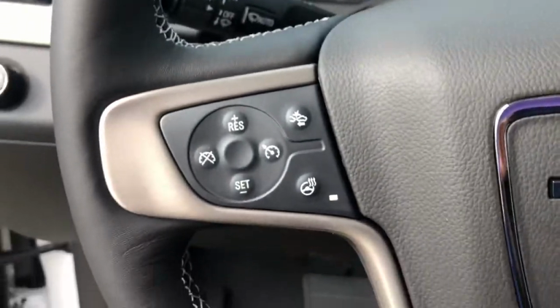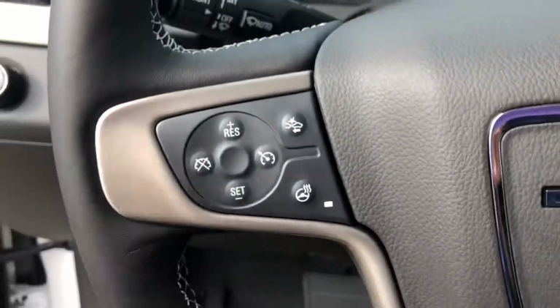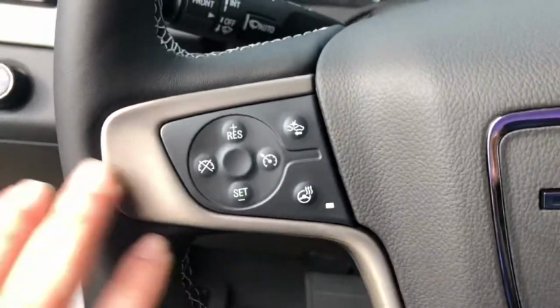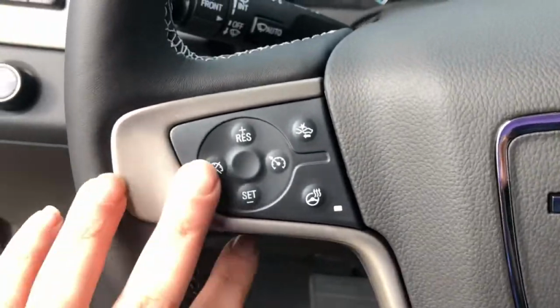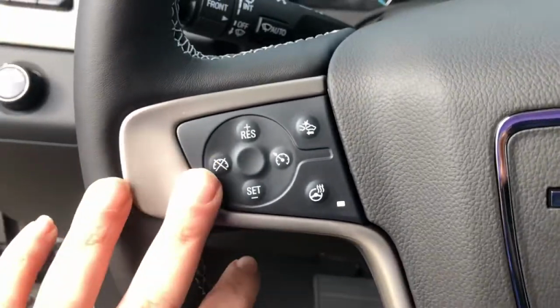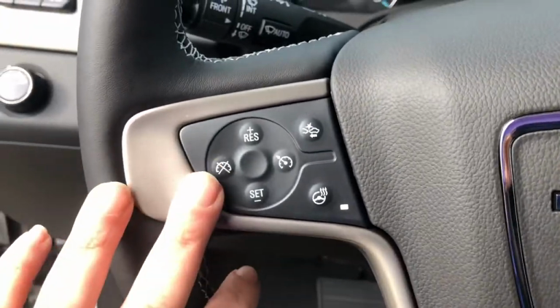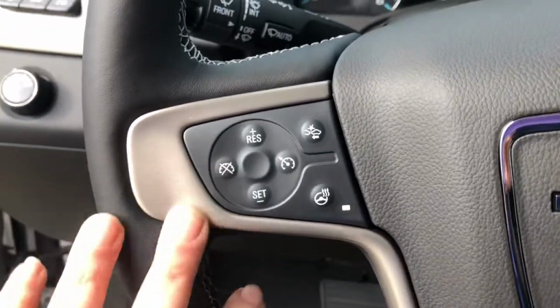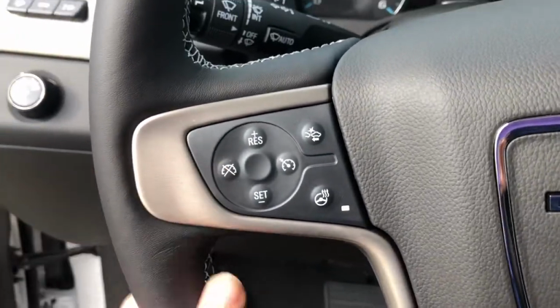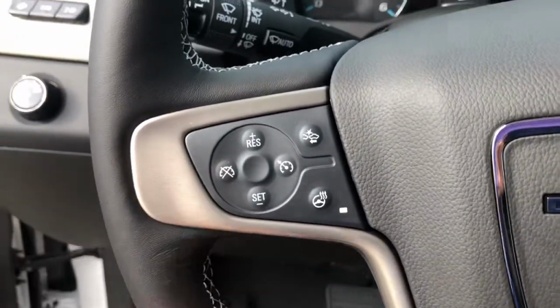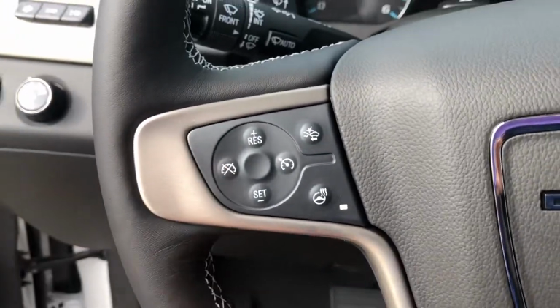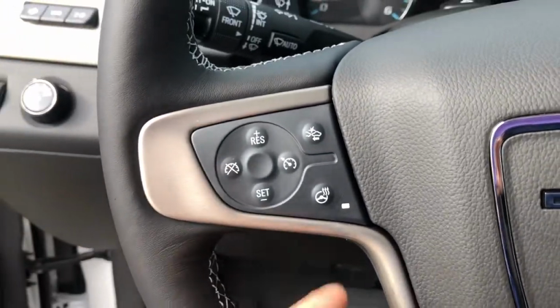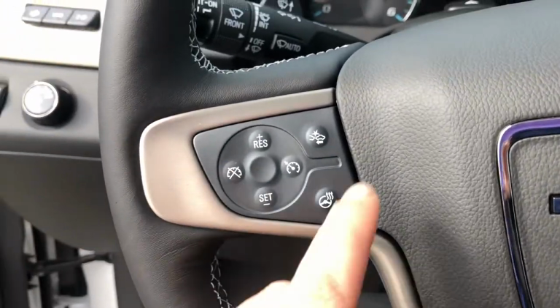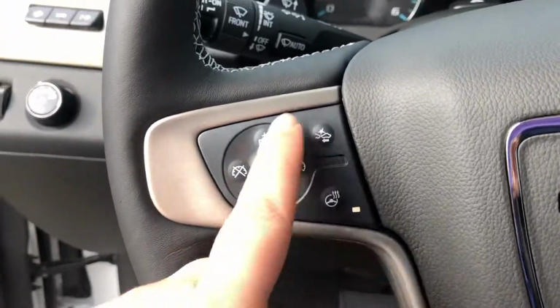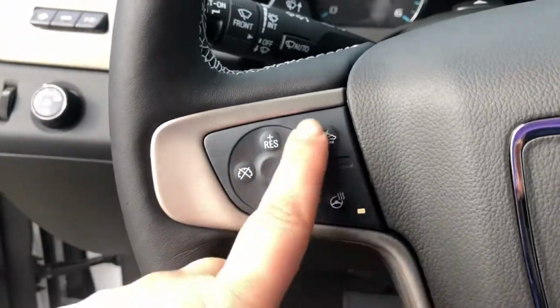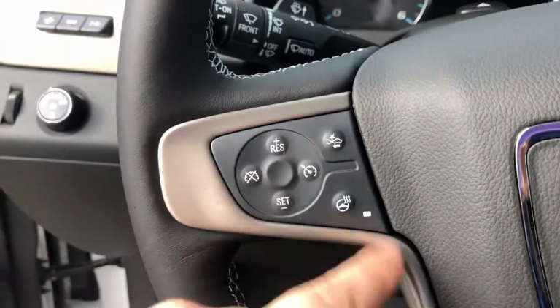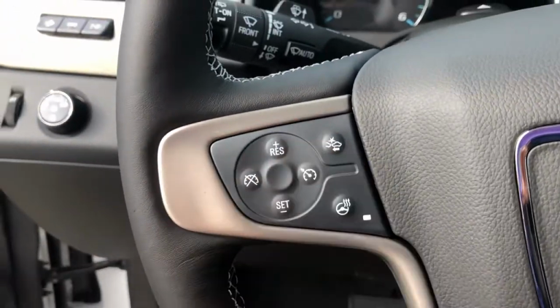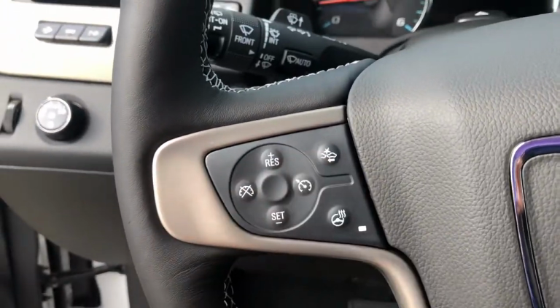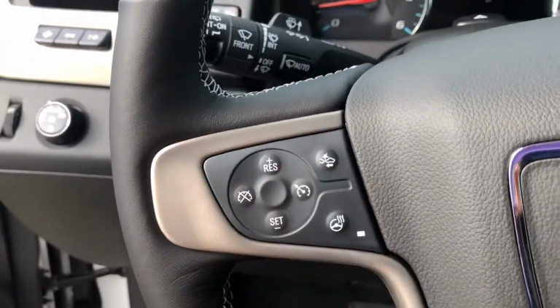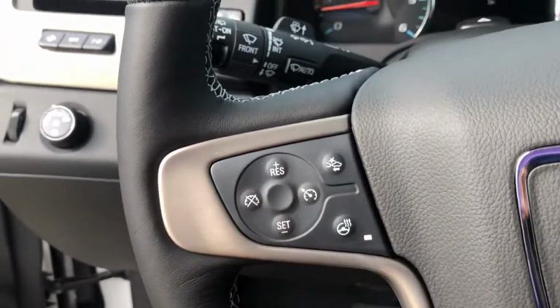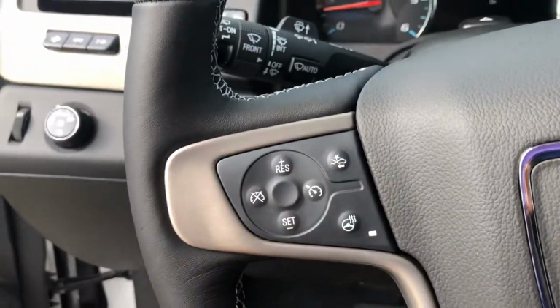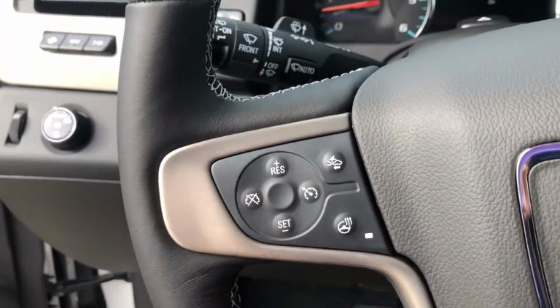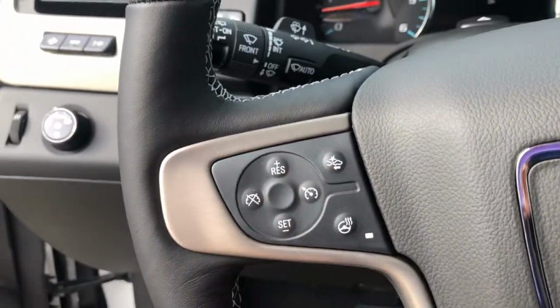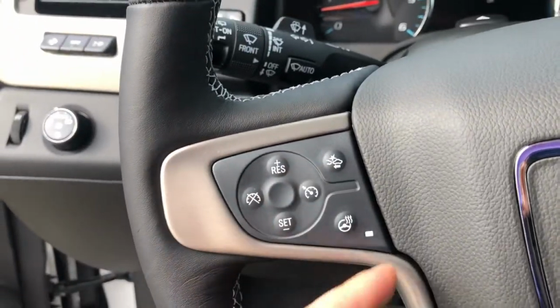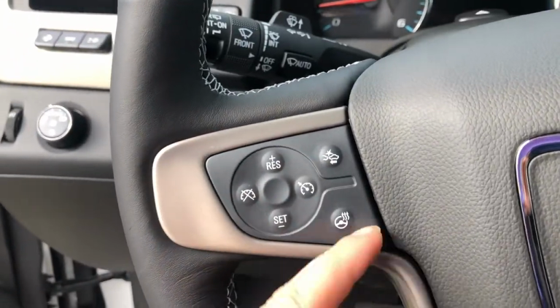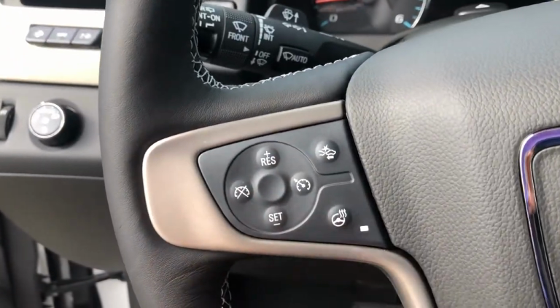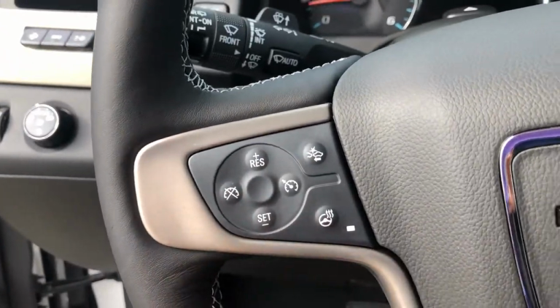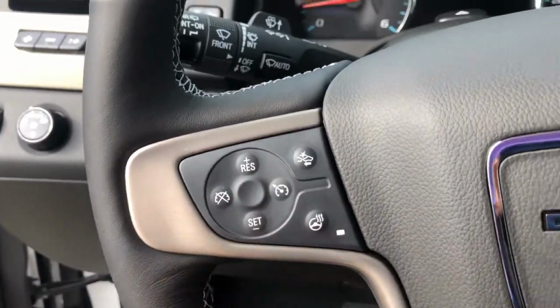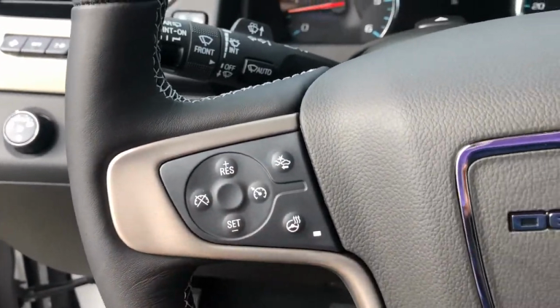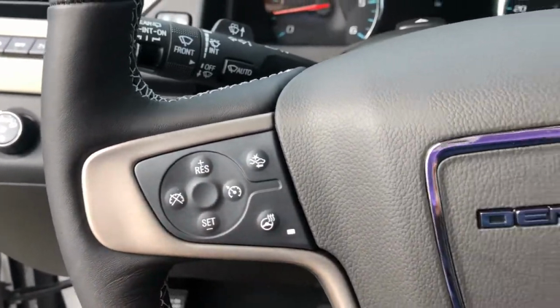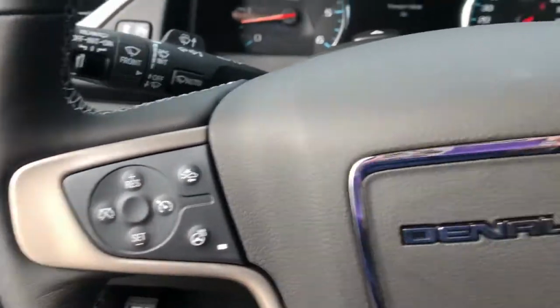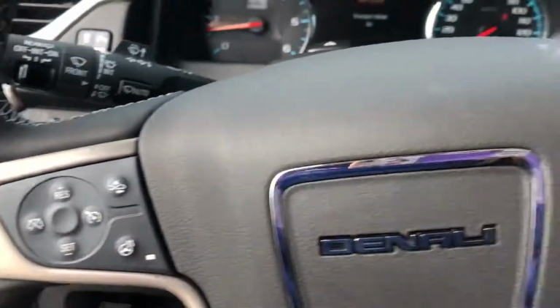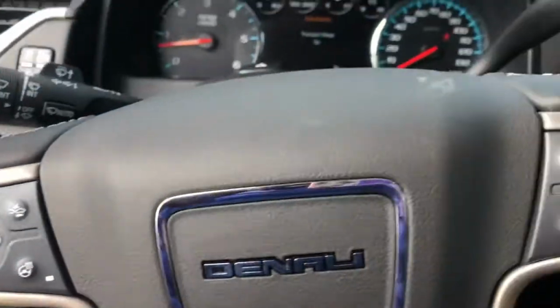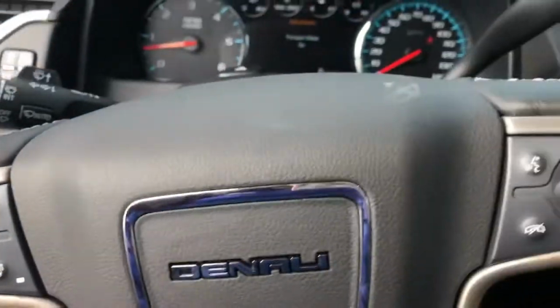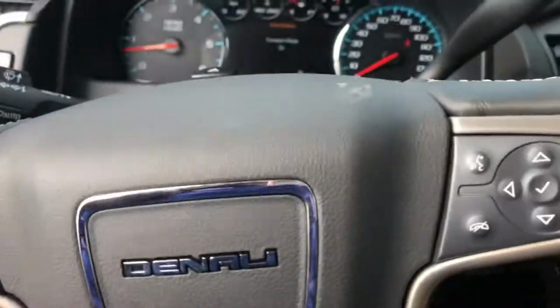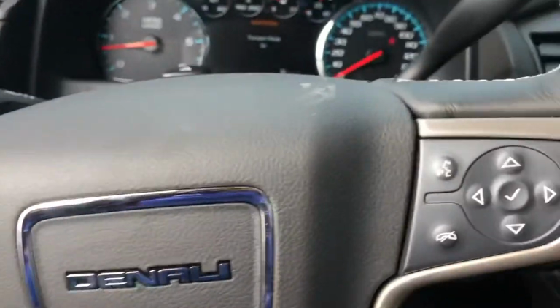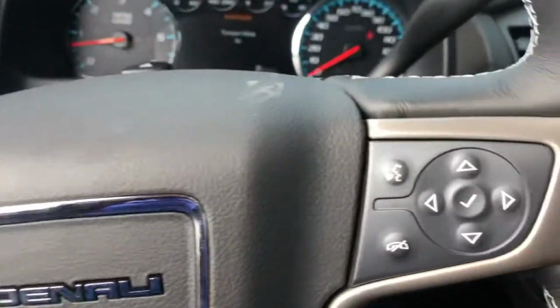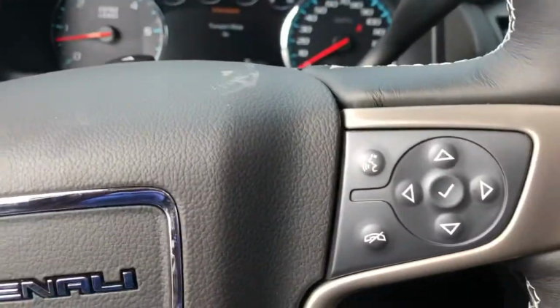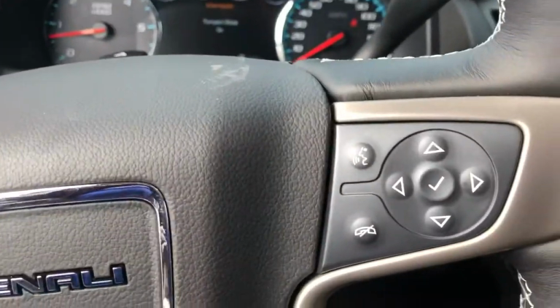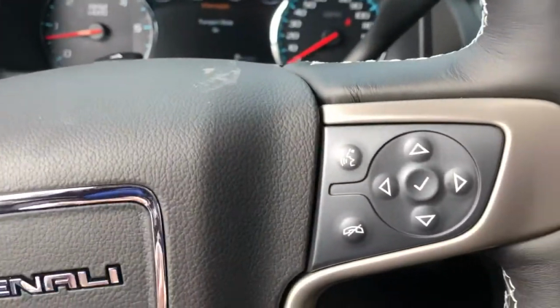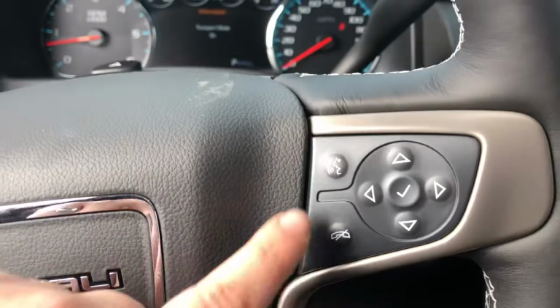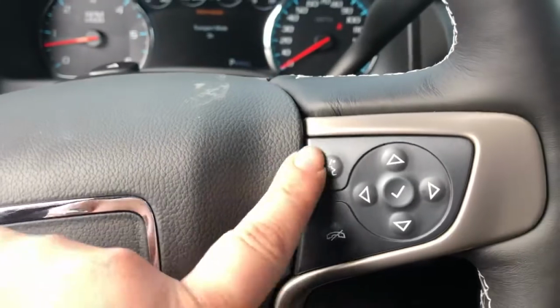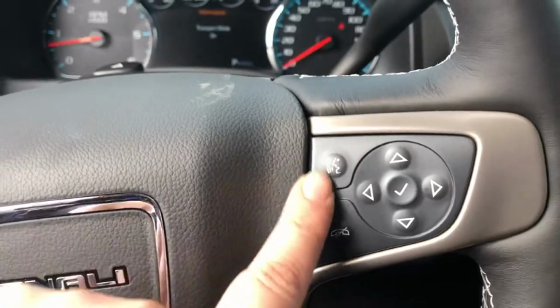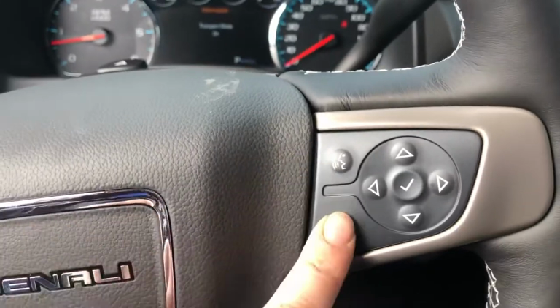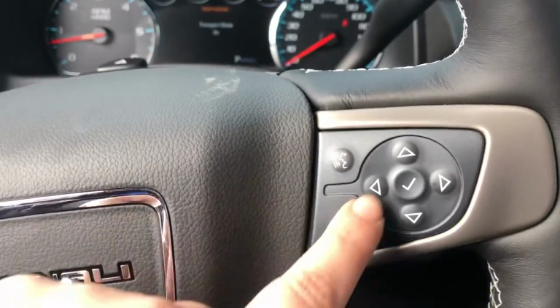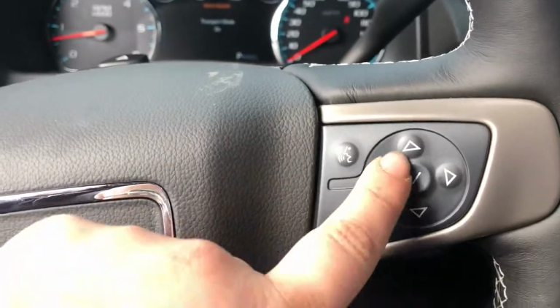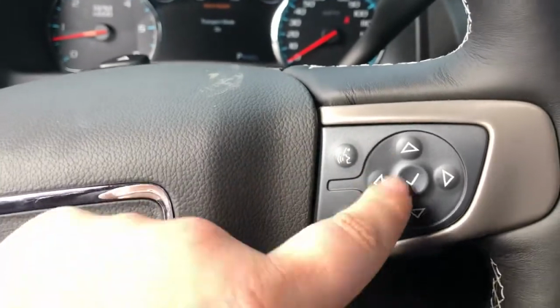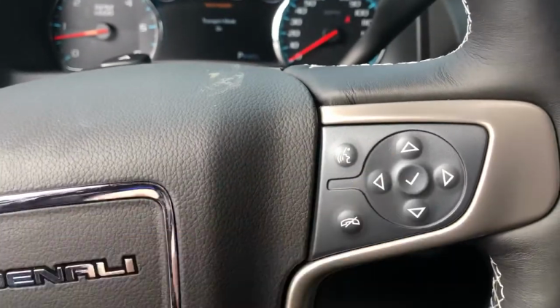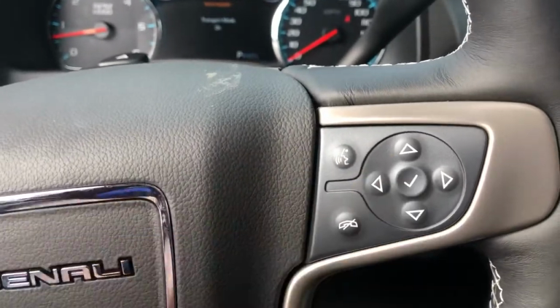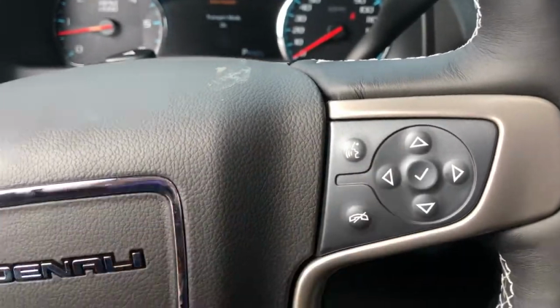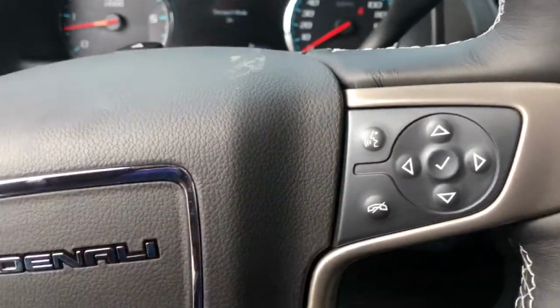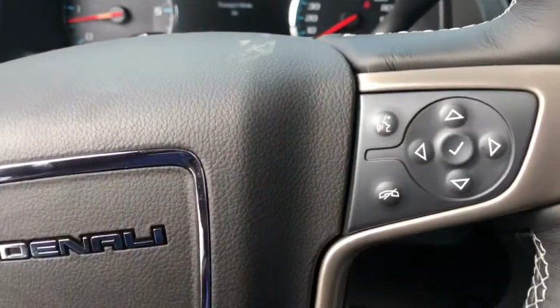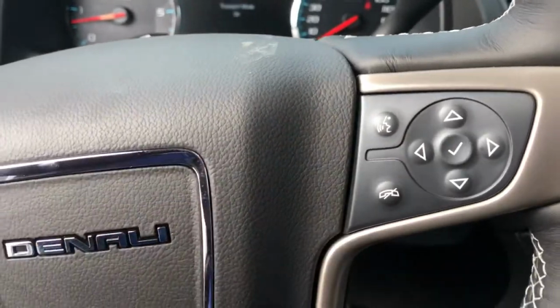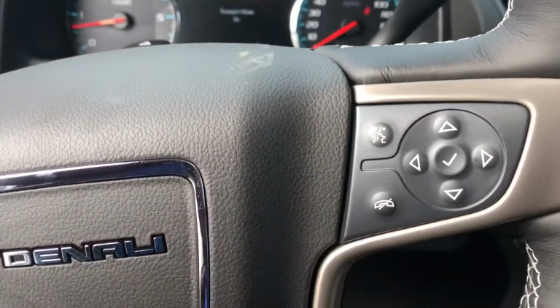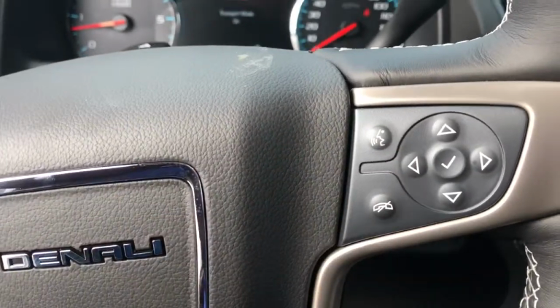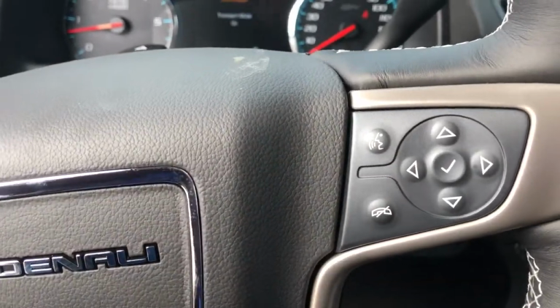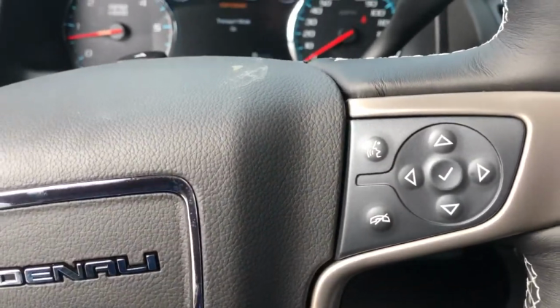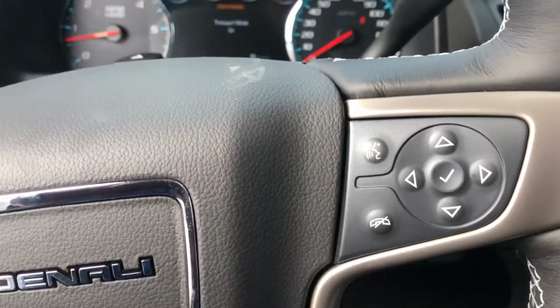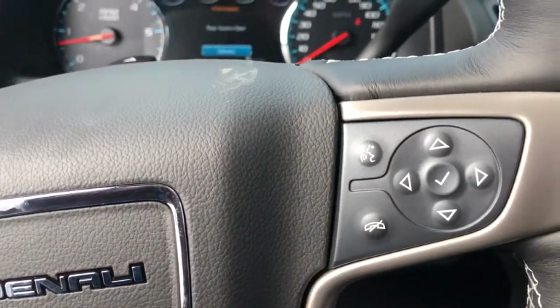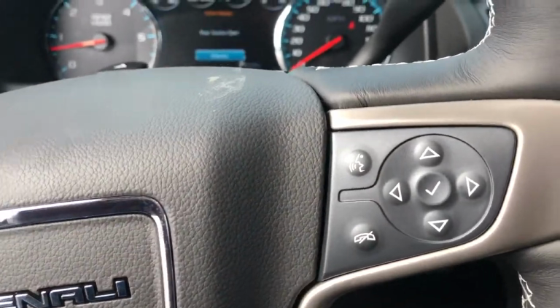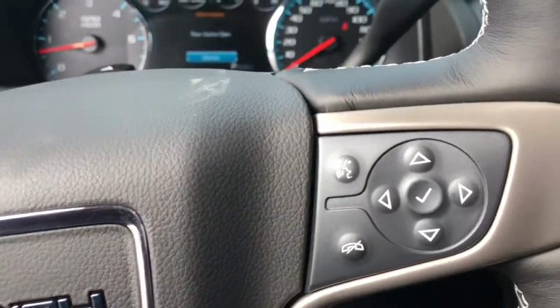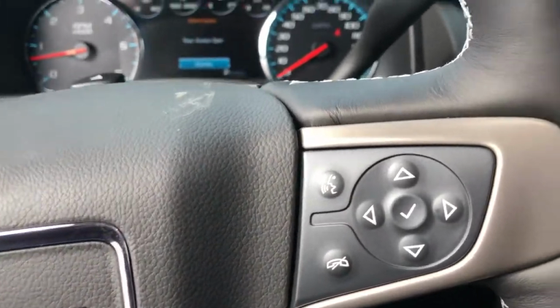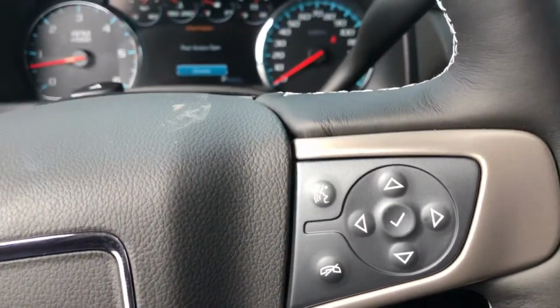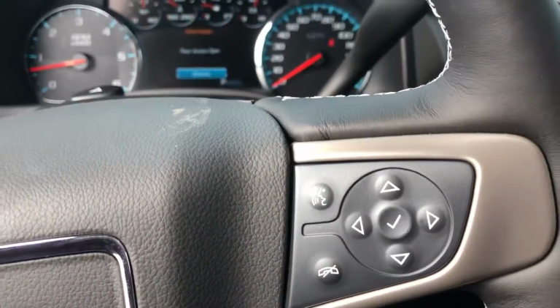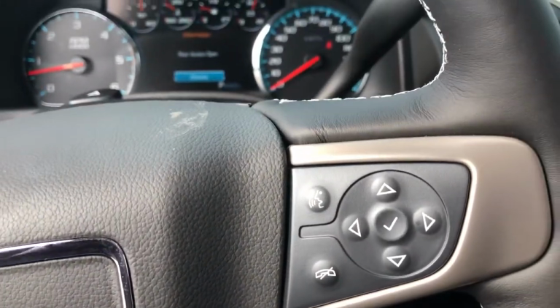You do have your cruise control settings. You've got your collision alert, your heated steering wheel, voice command, and your controls for your in-dash monitor as well.